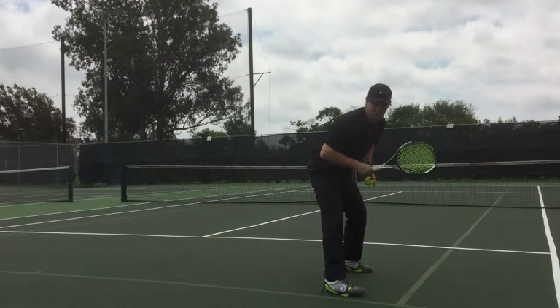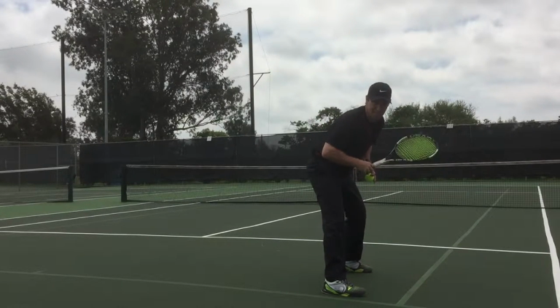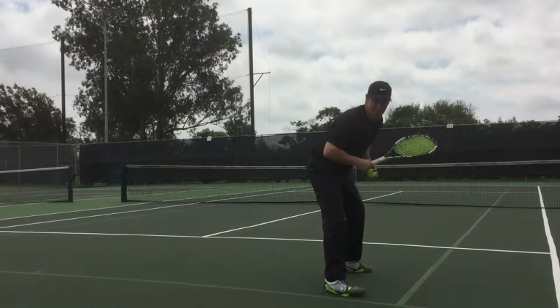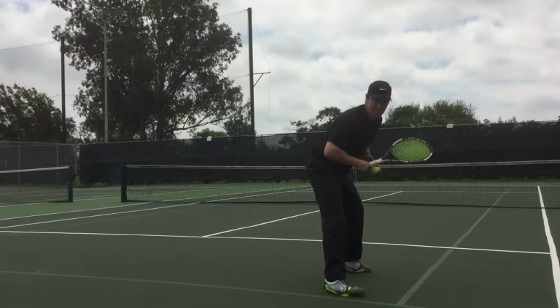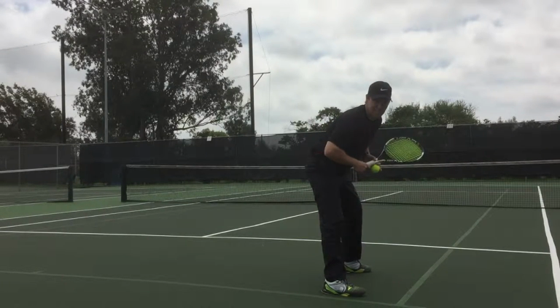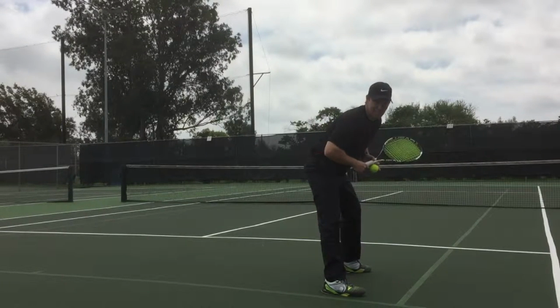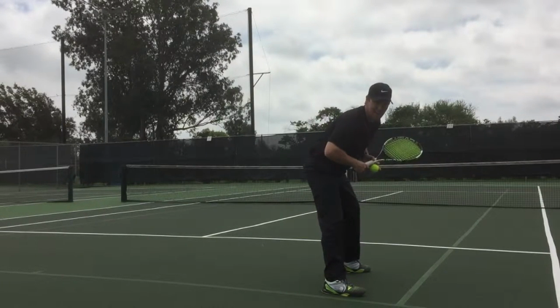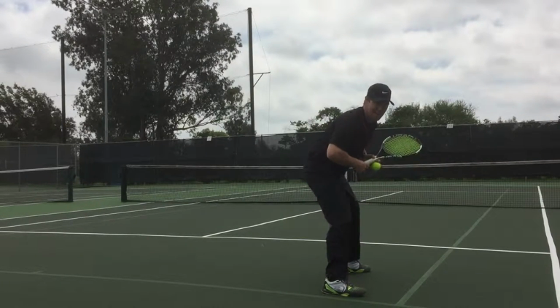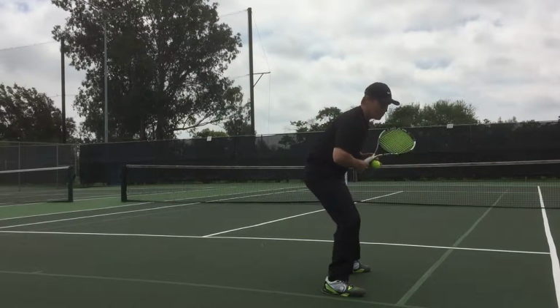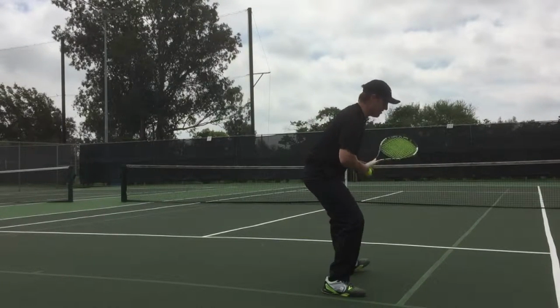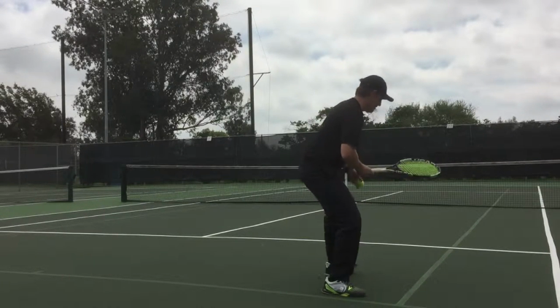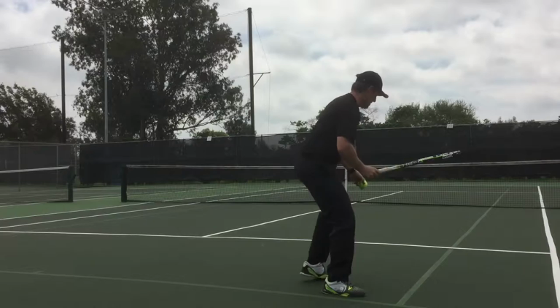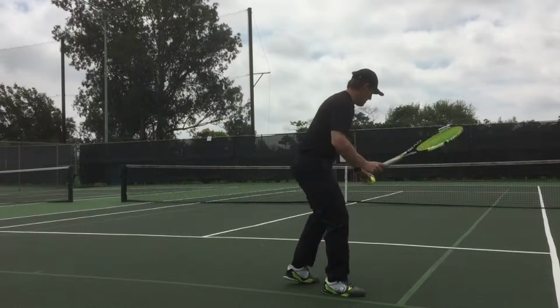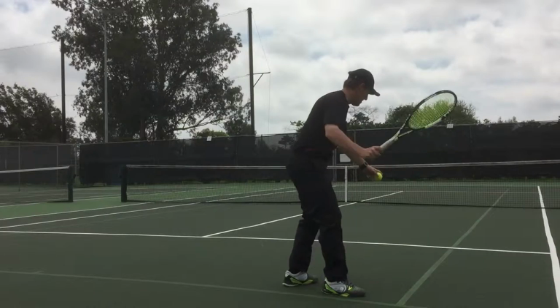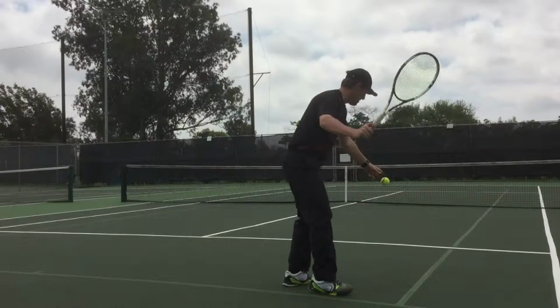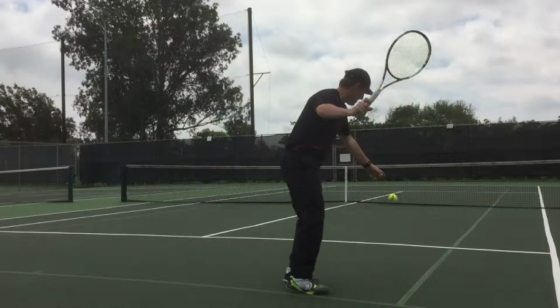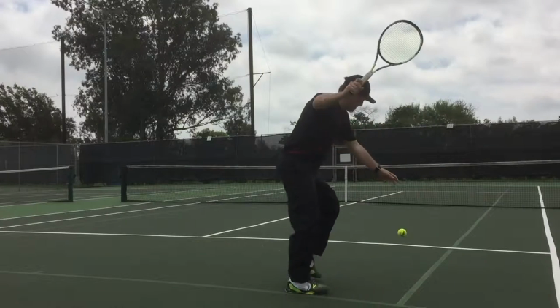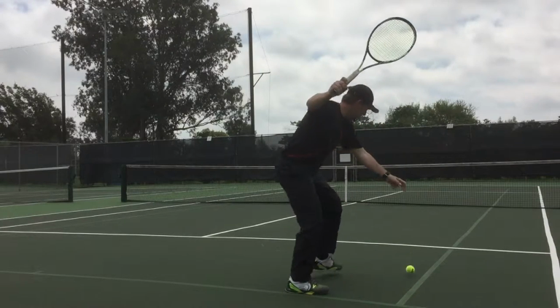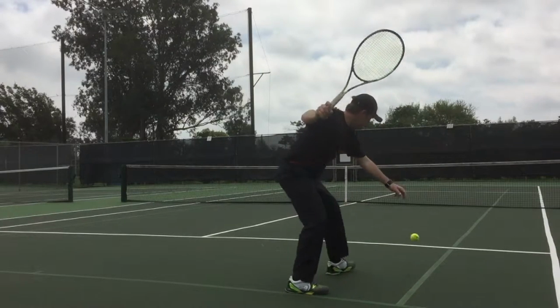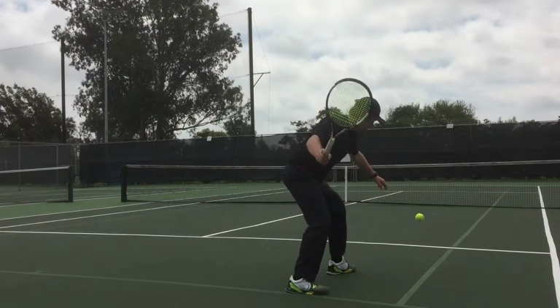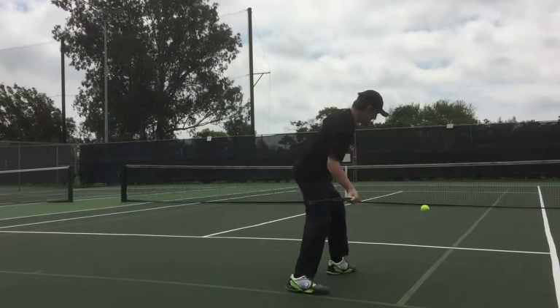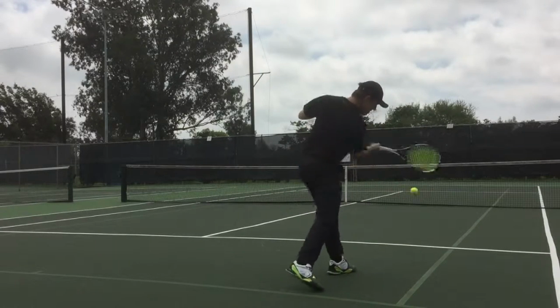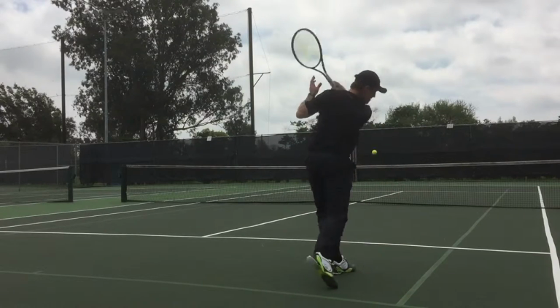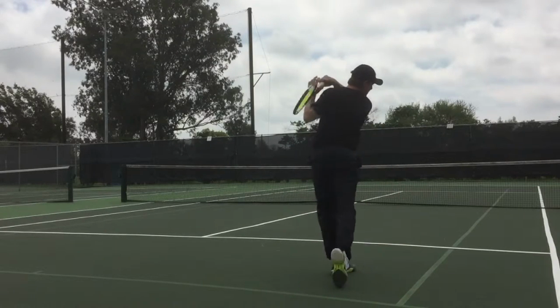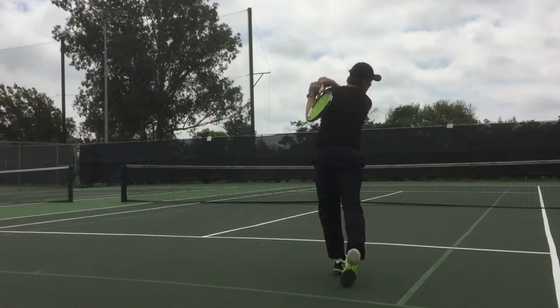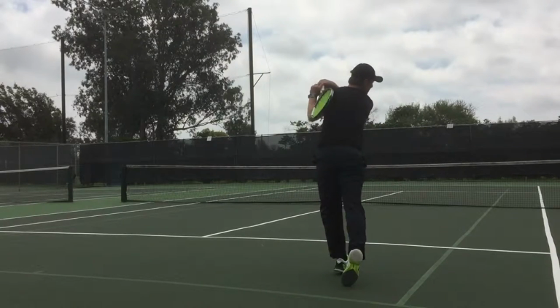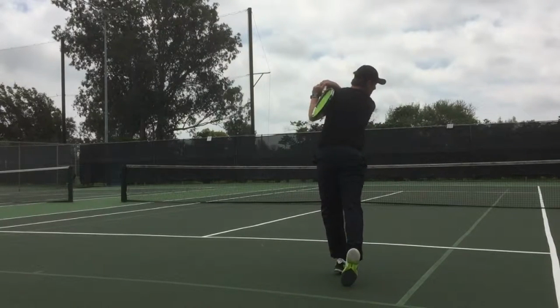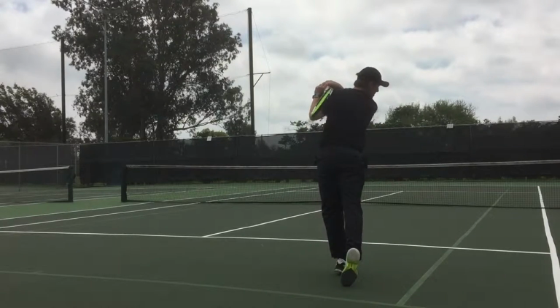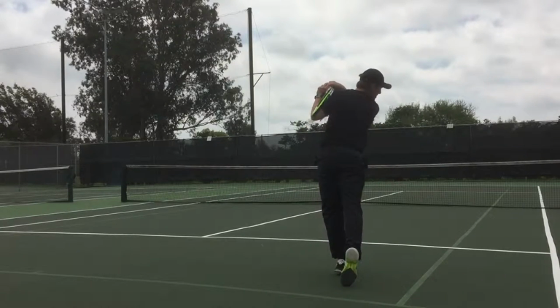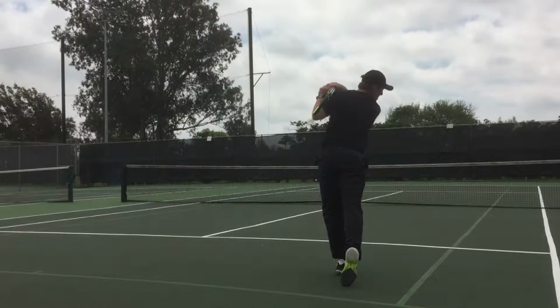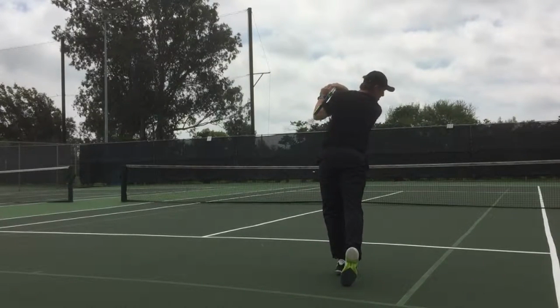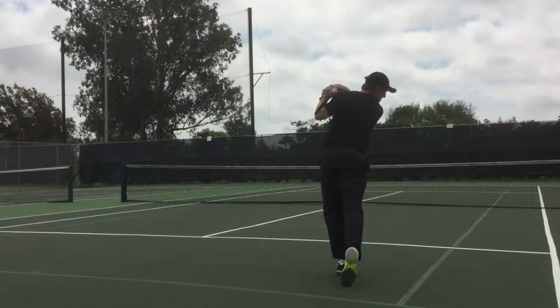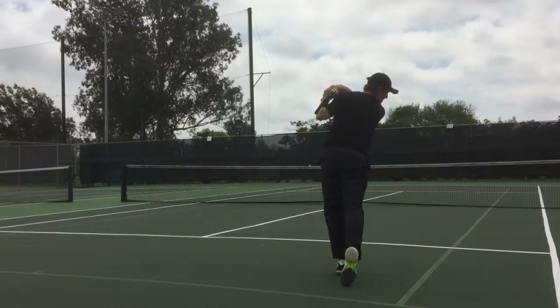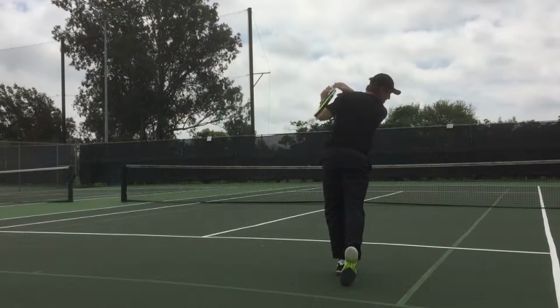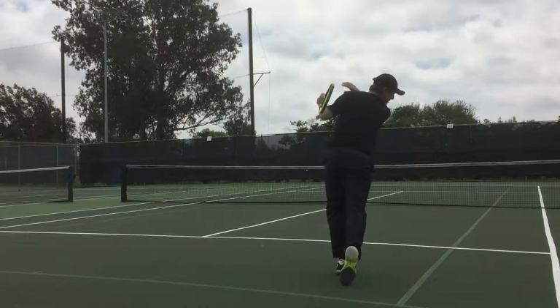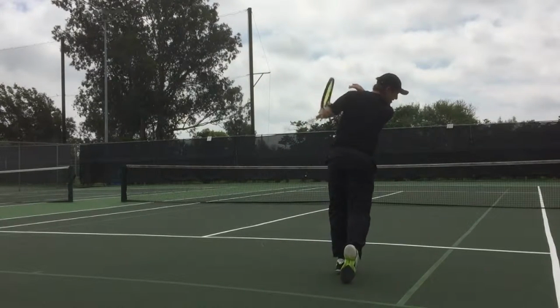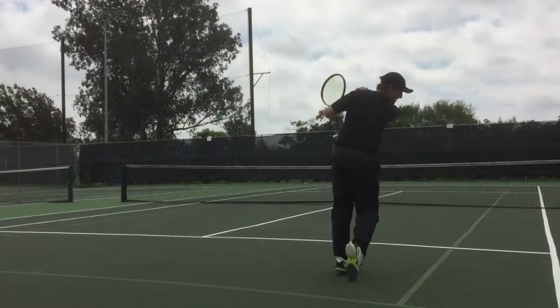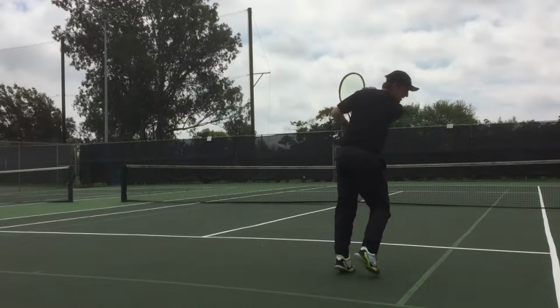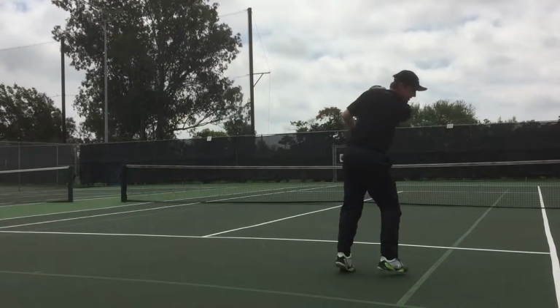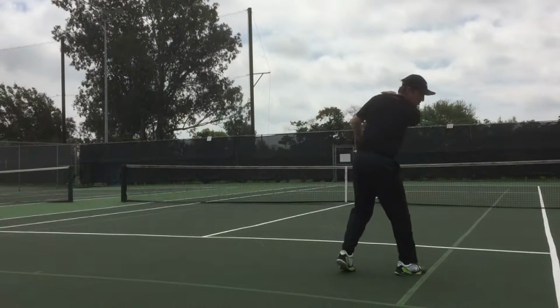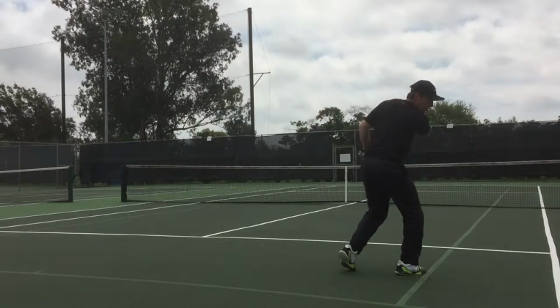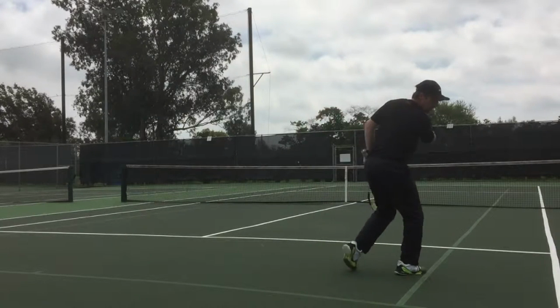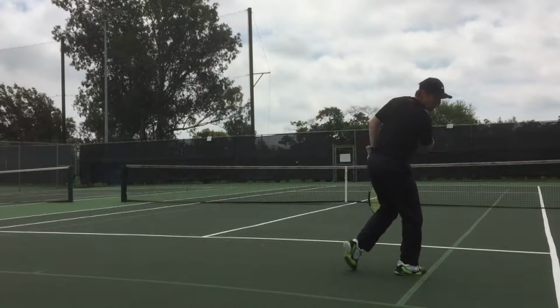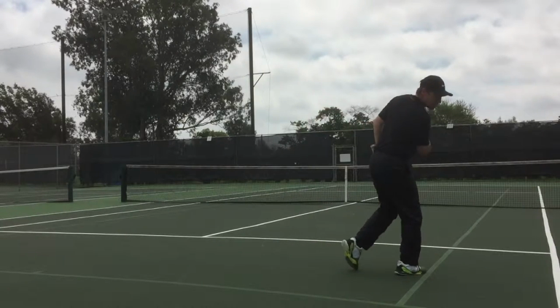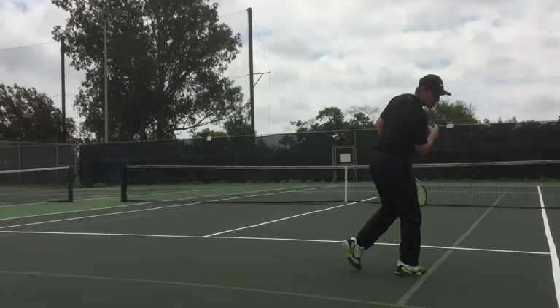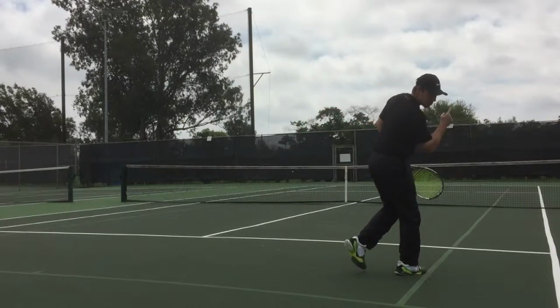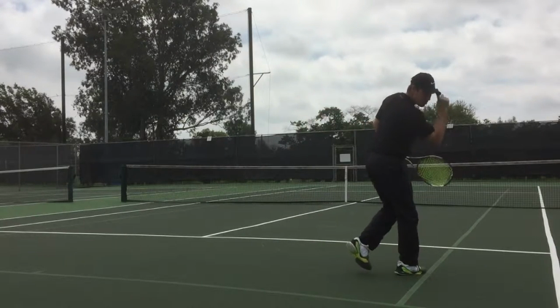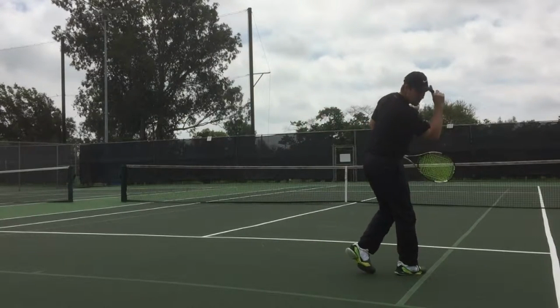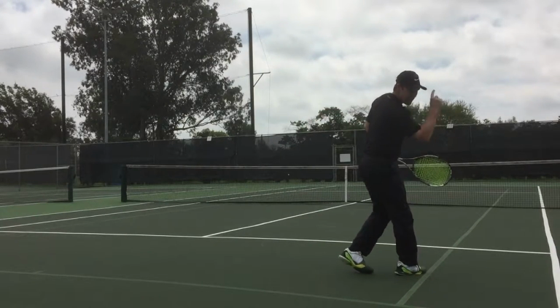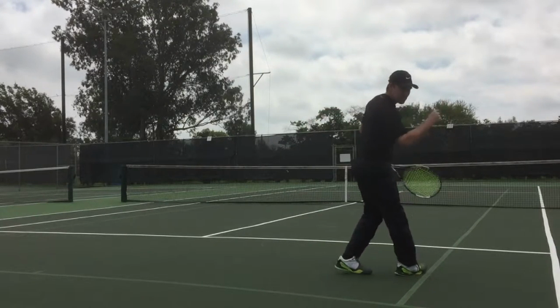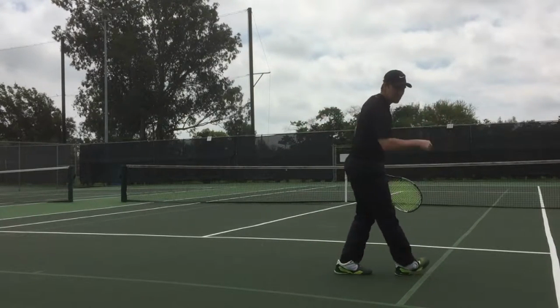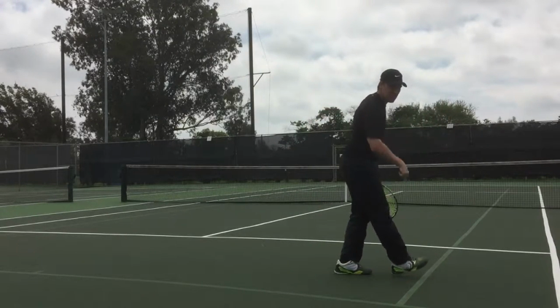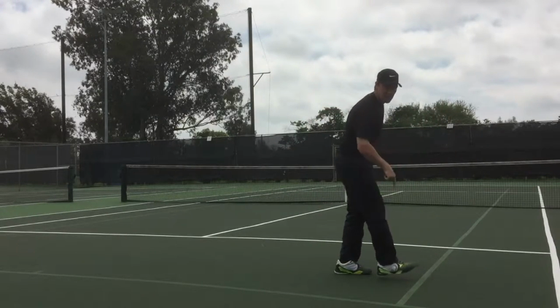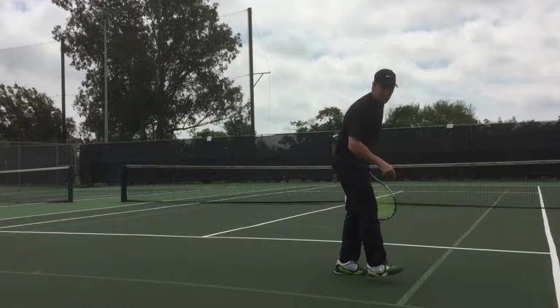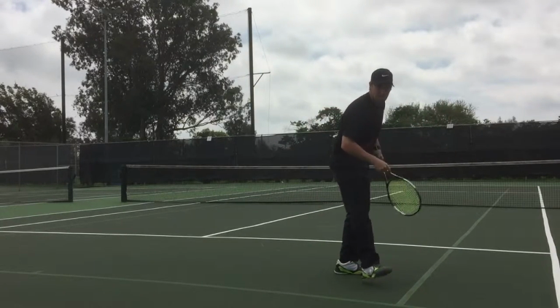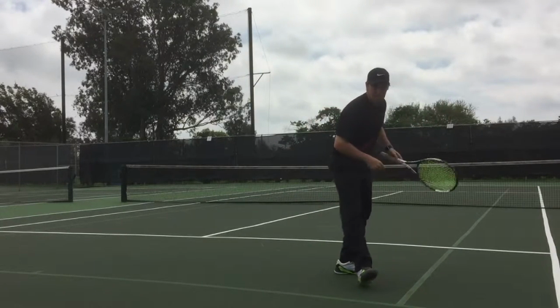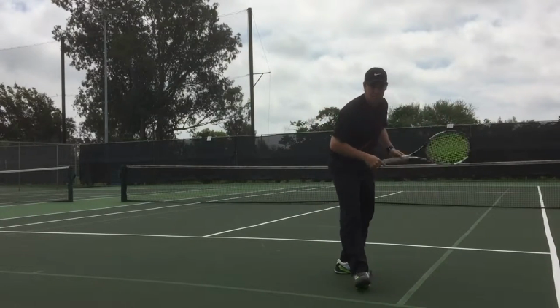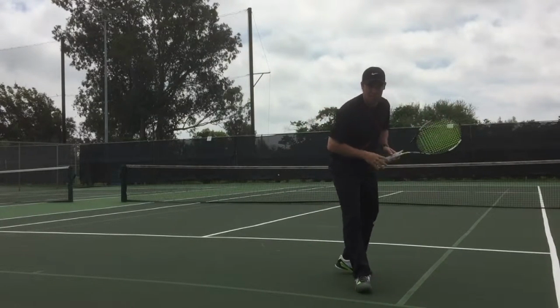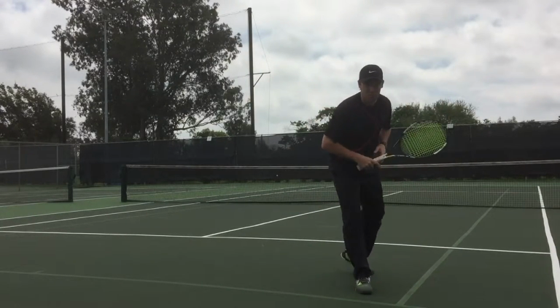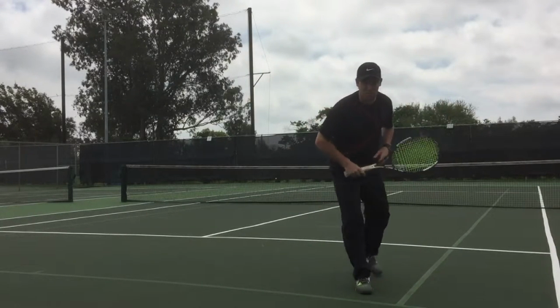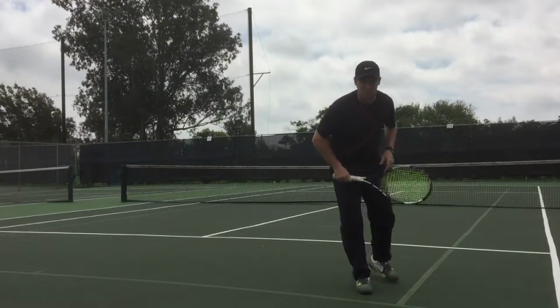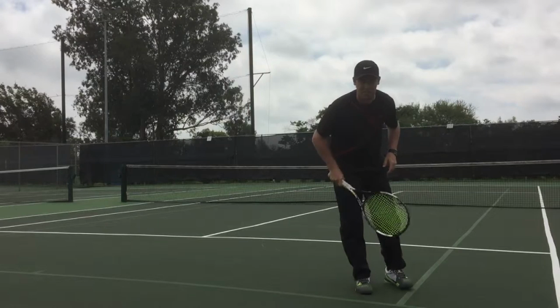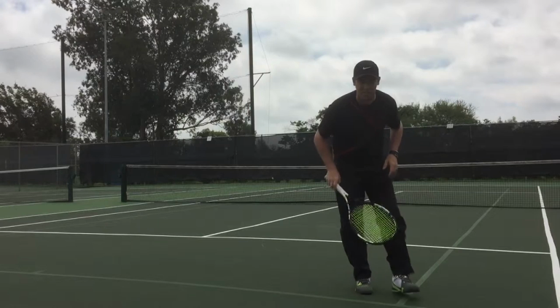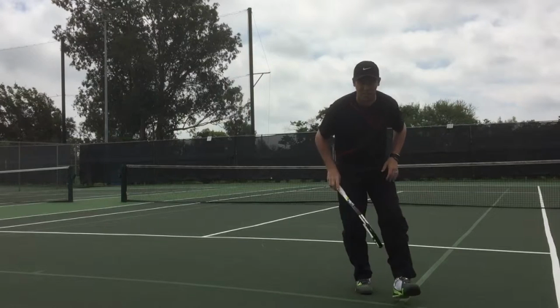It looks like this in action. Hold that position, head still, feet still.